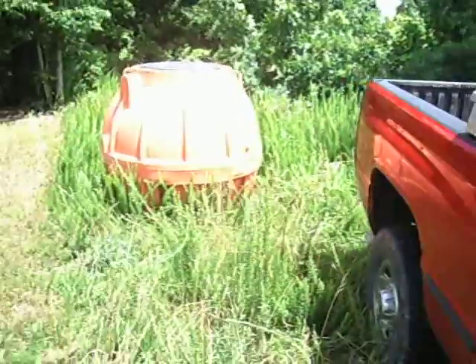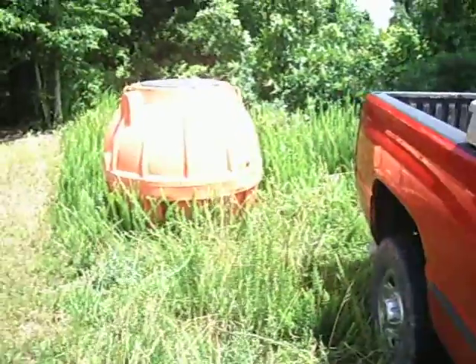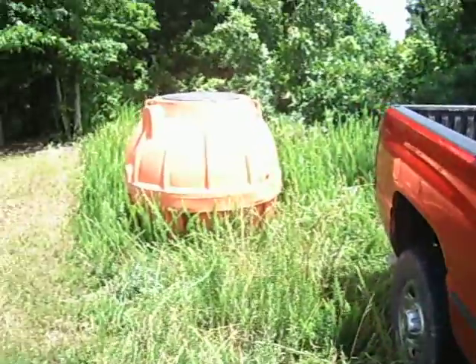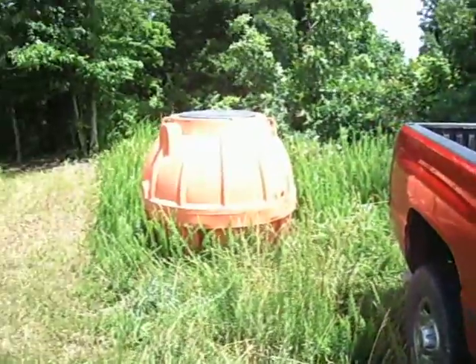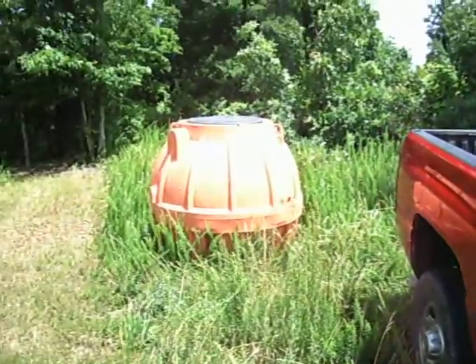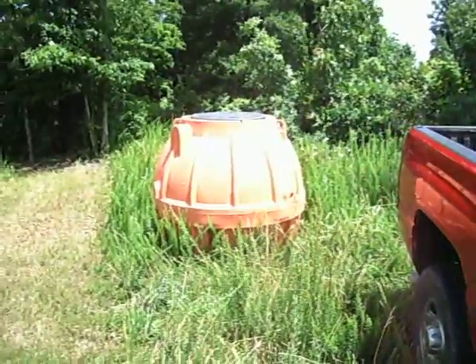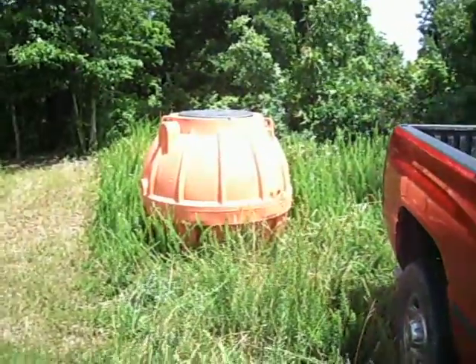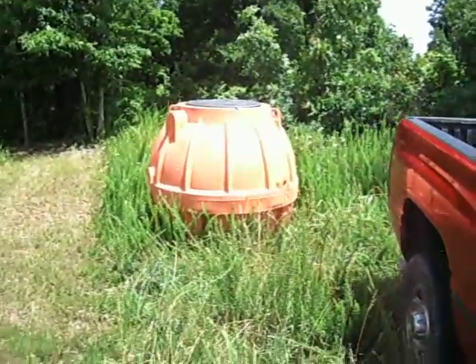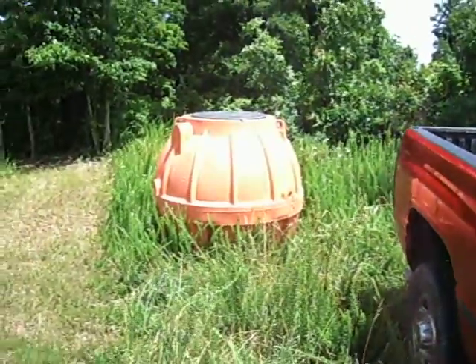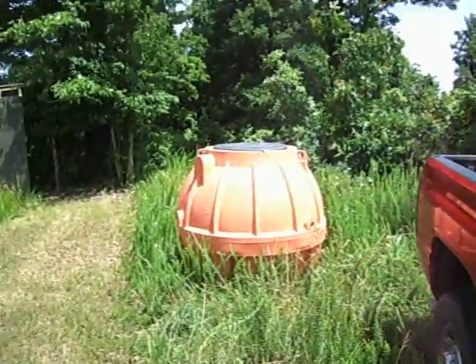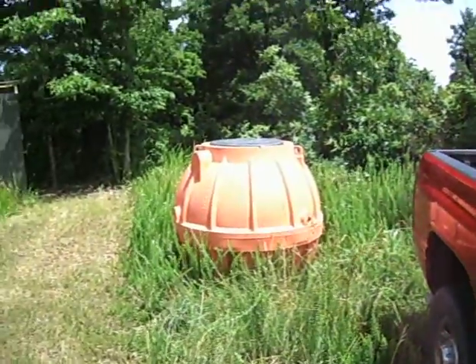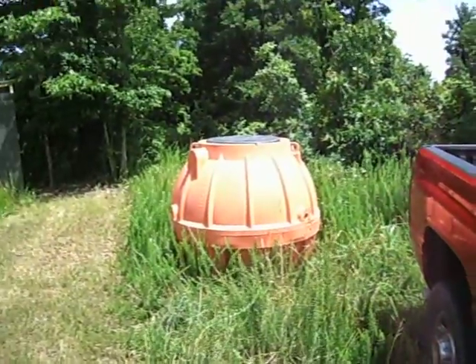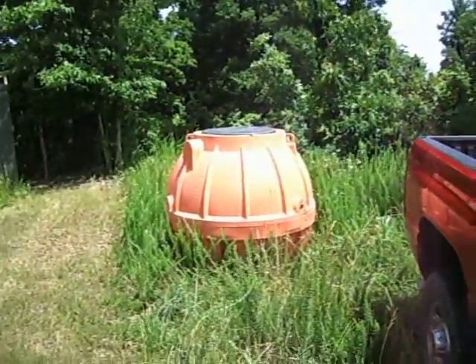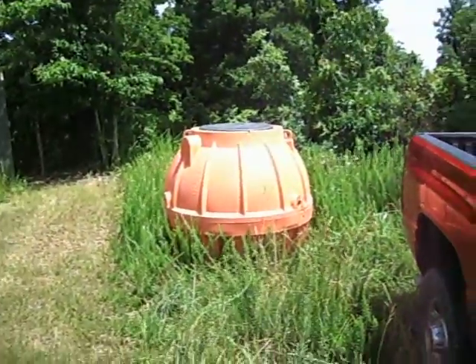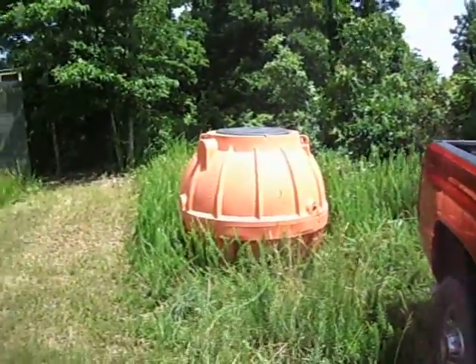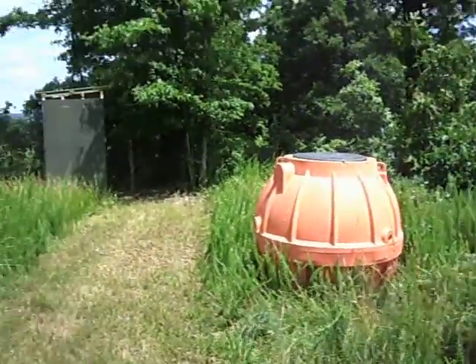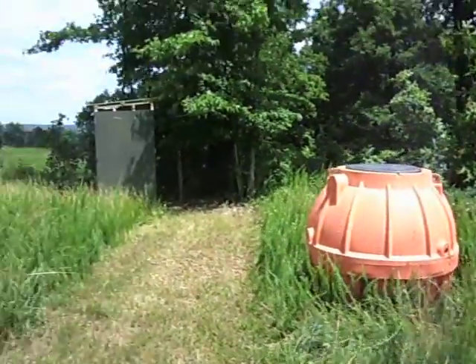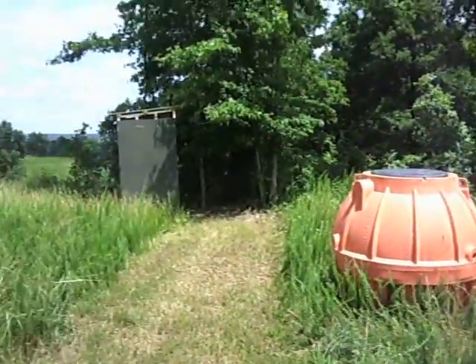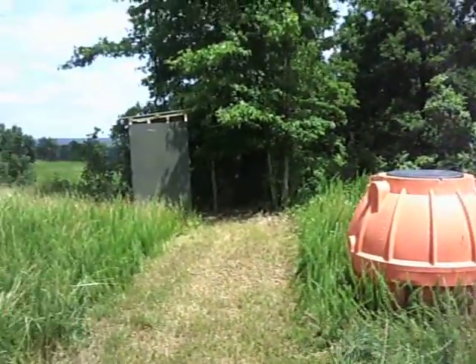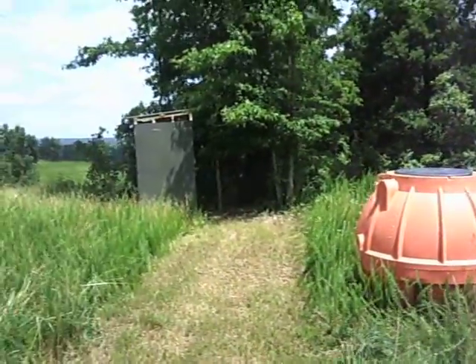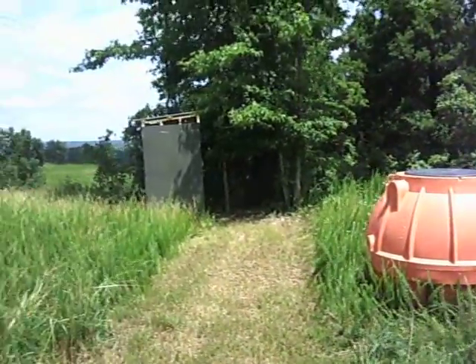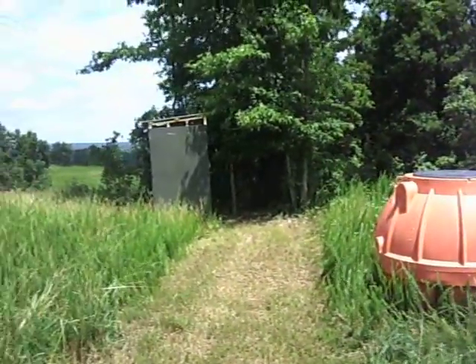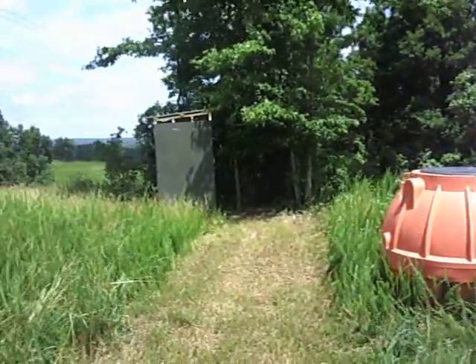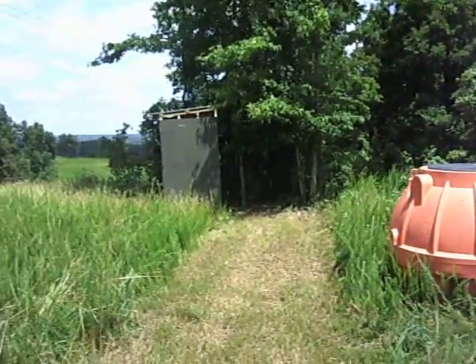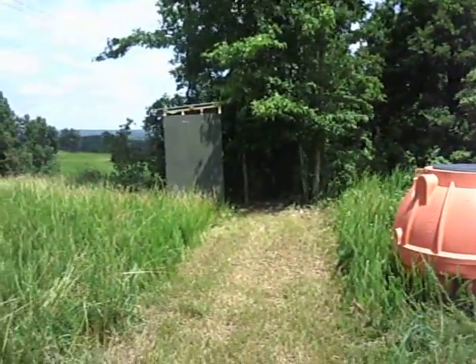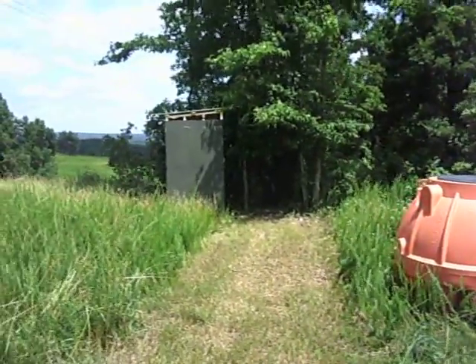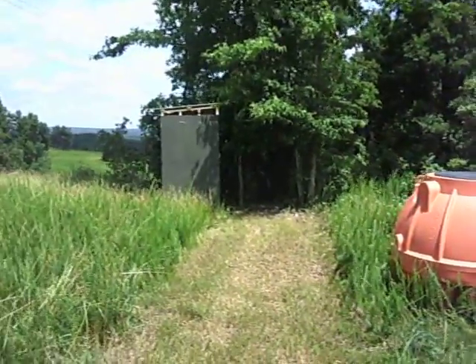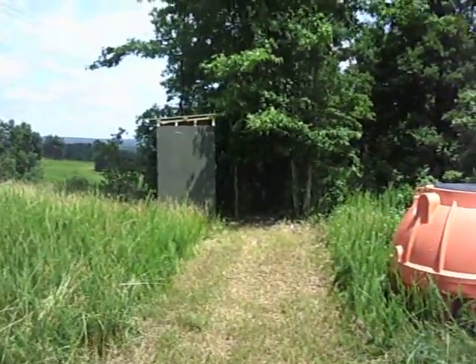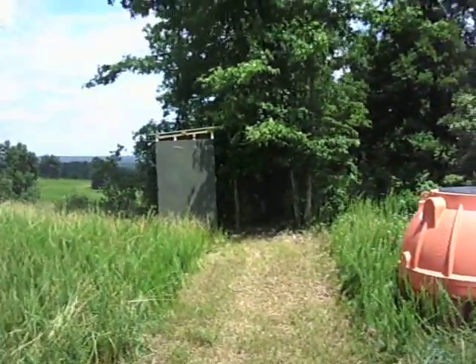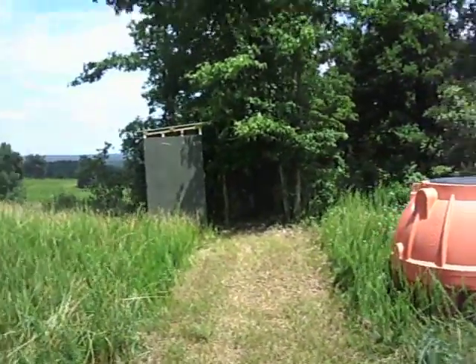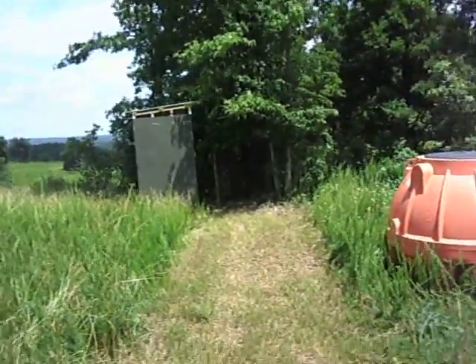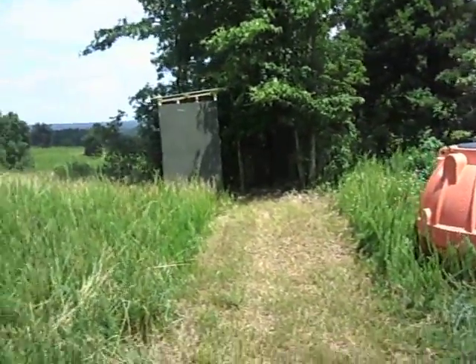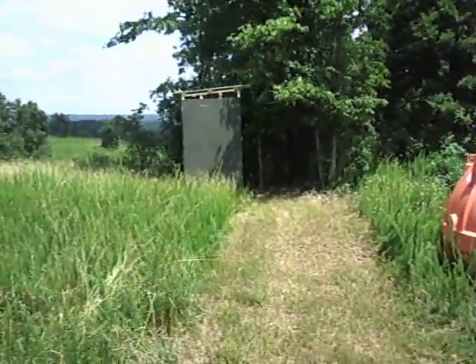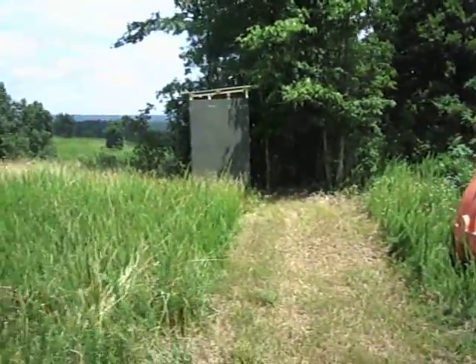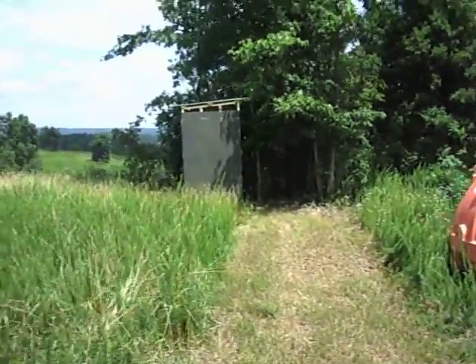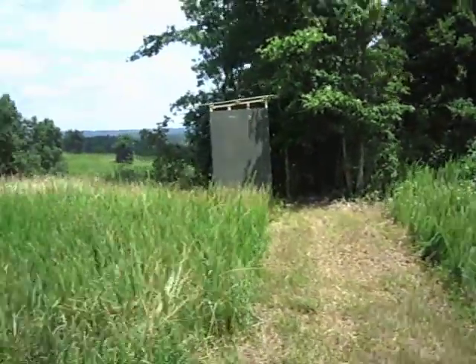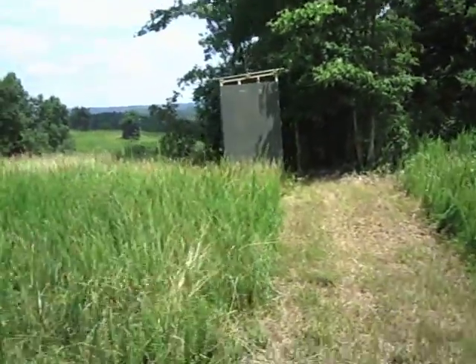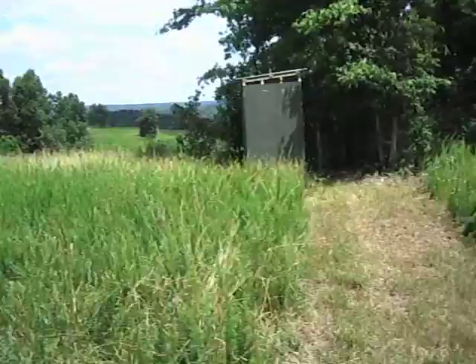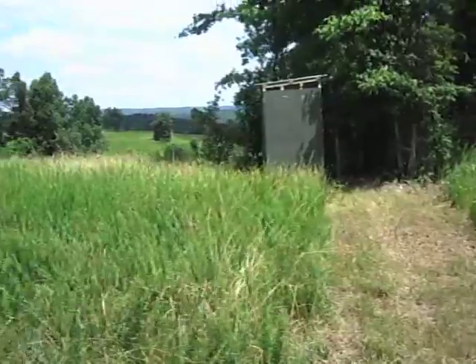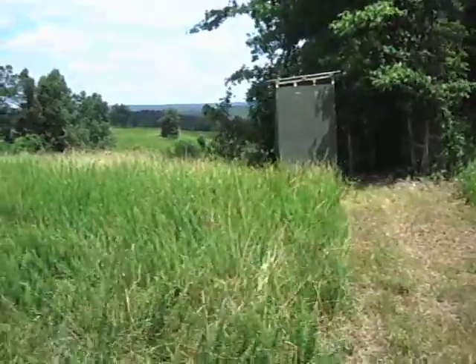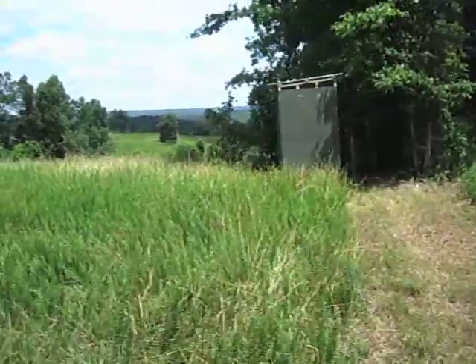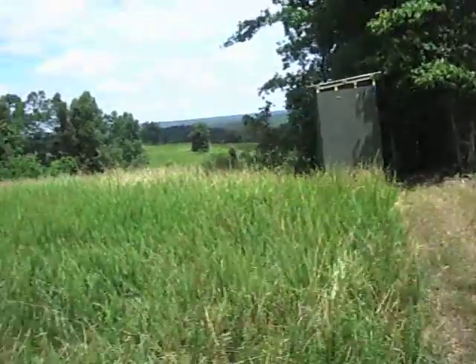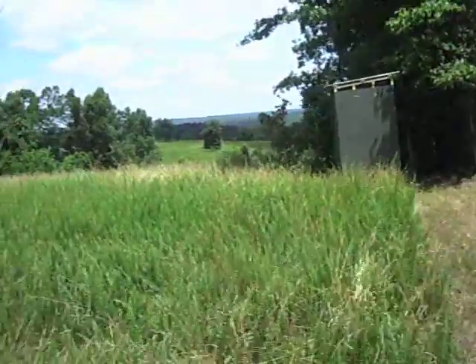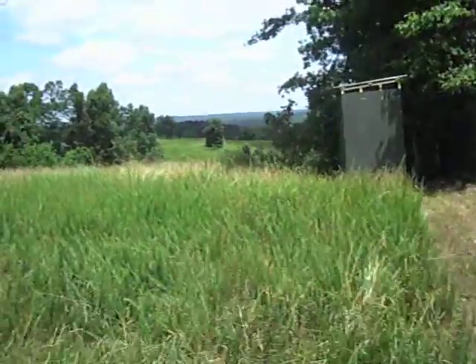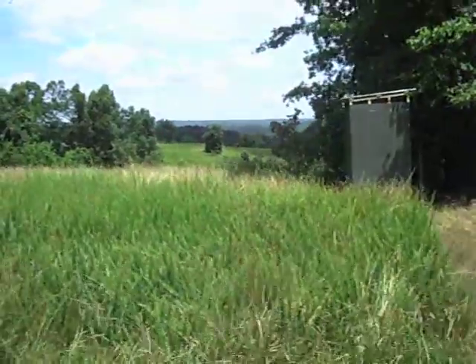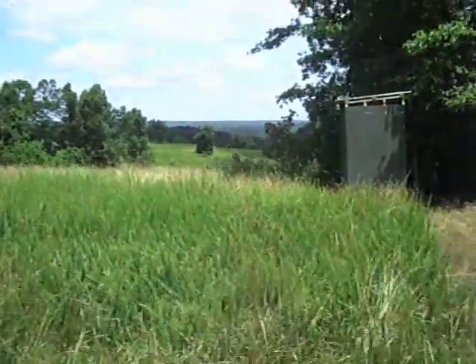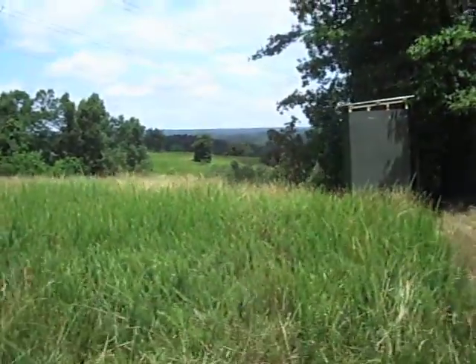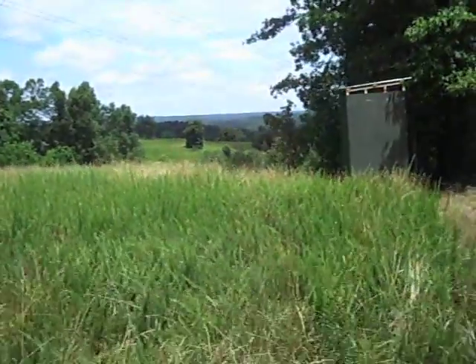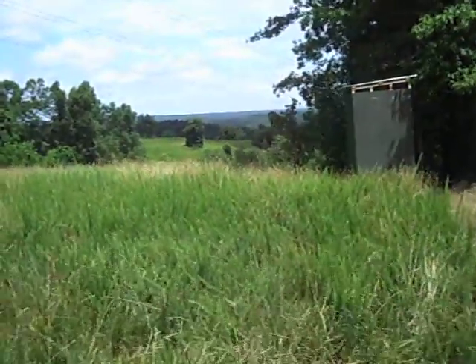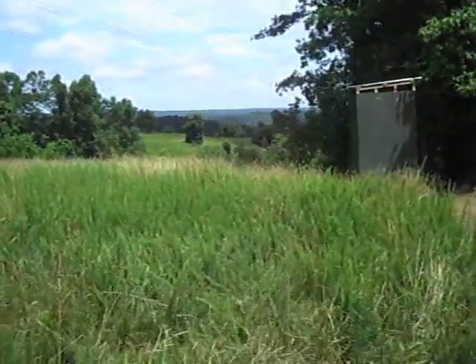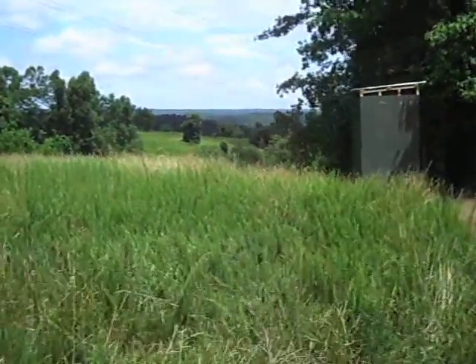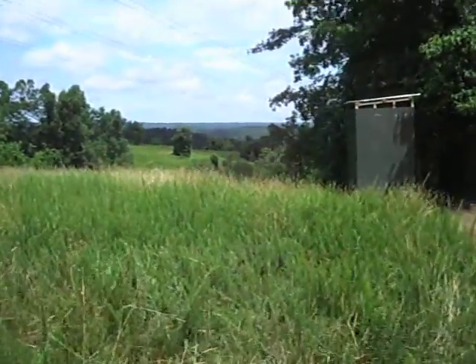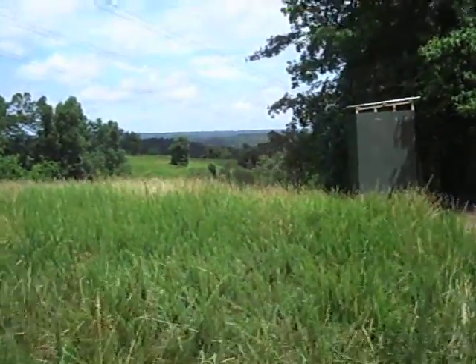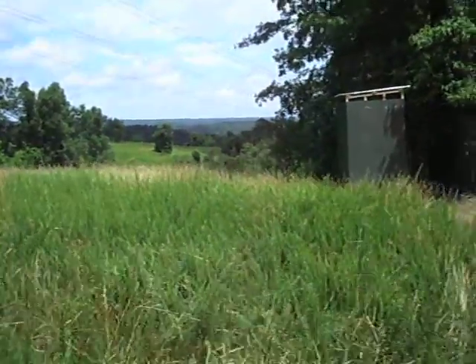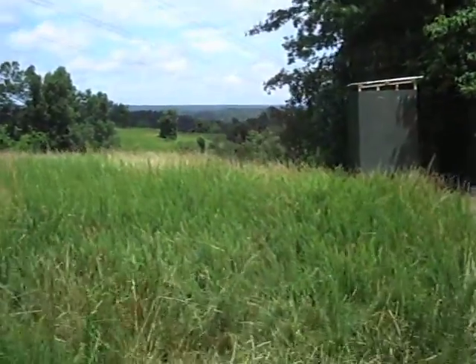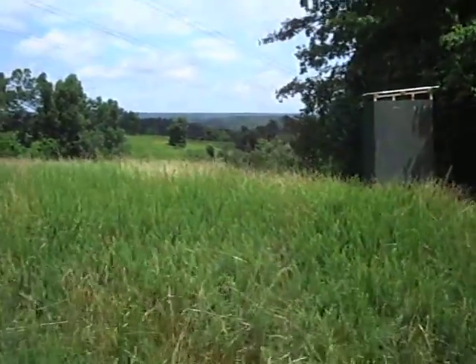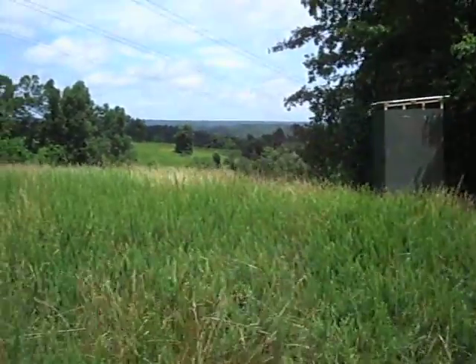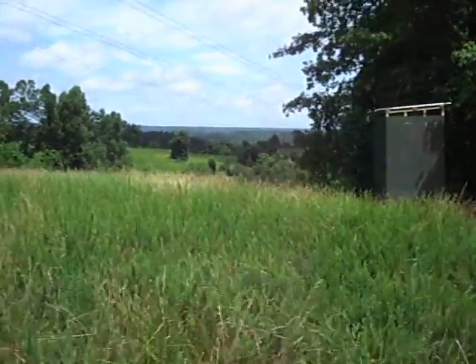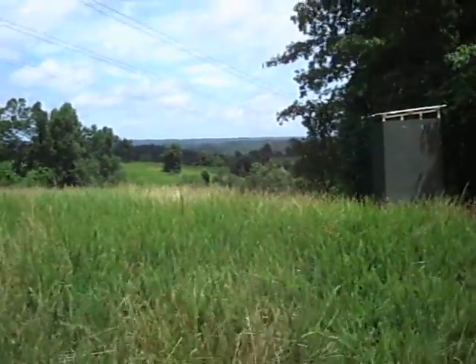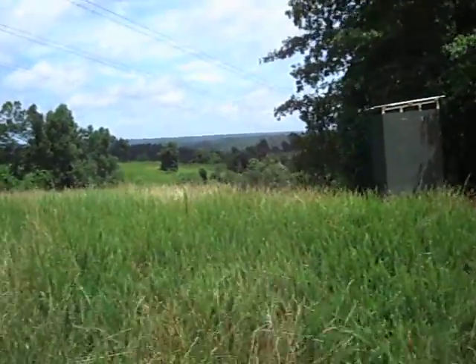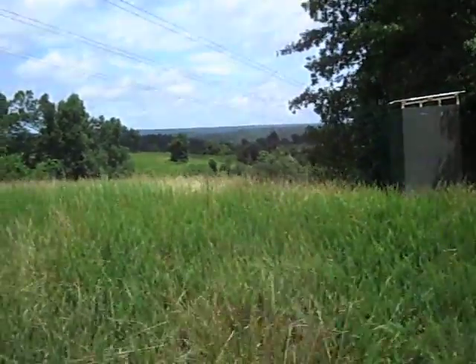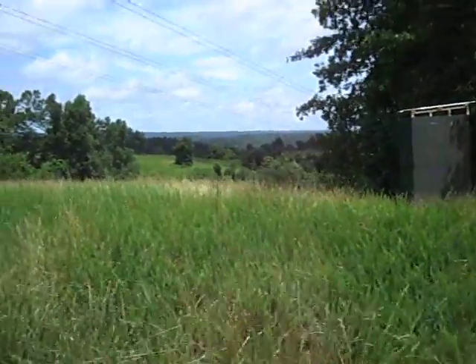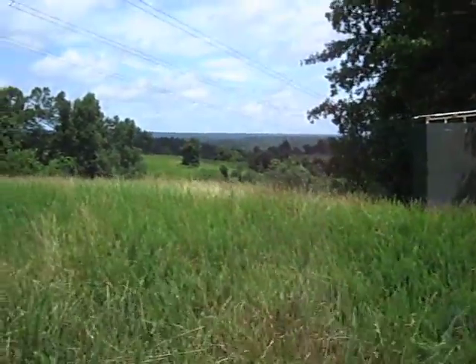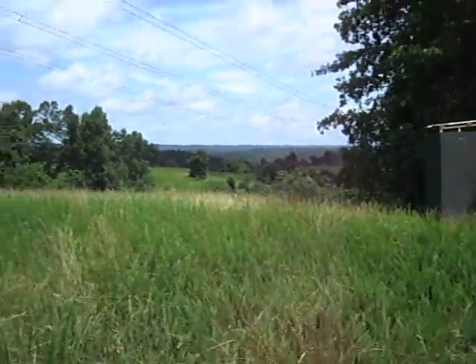That's the septic tank I delivered. There's the outhouse for now. This is one of the views.